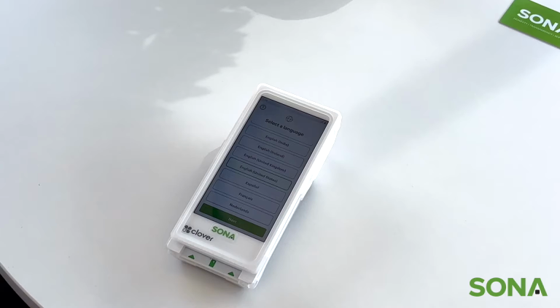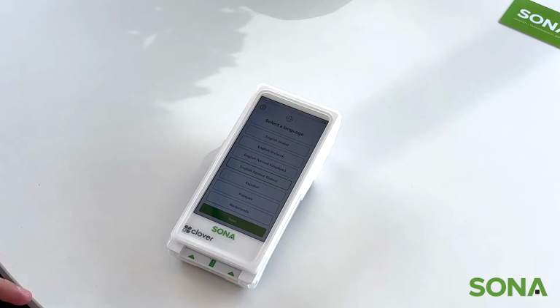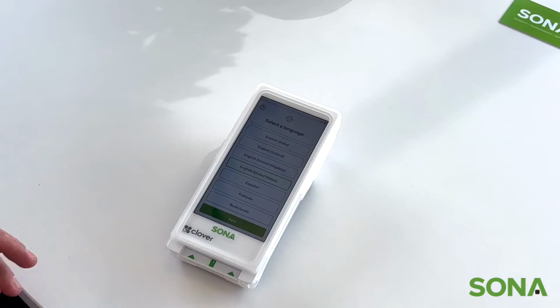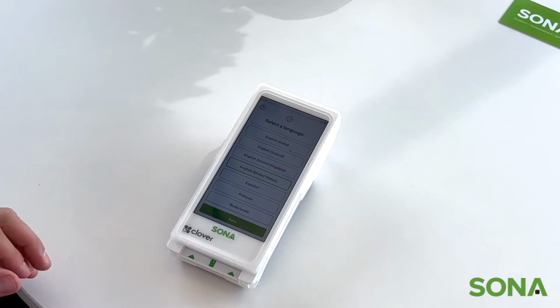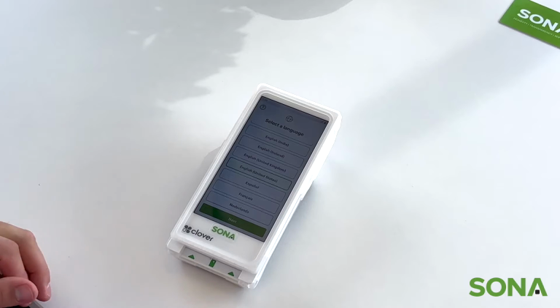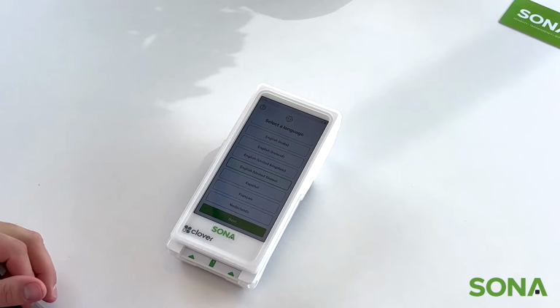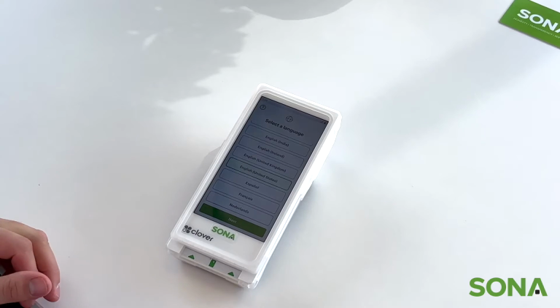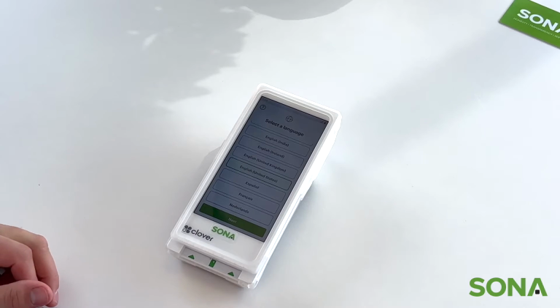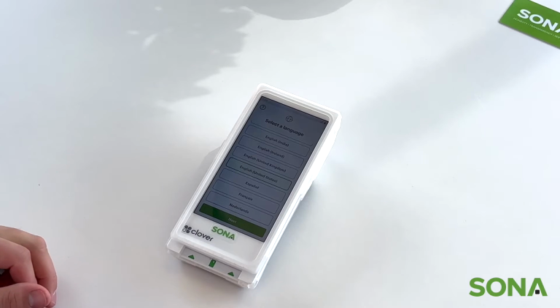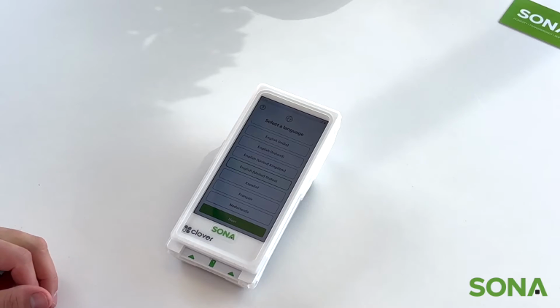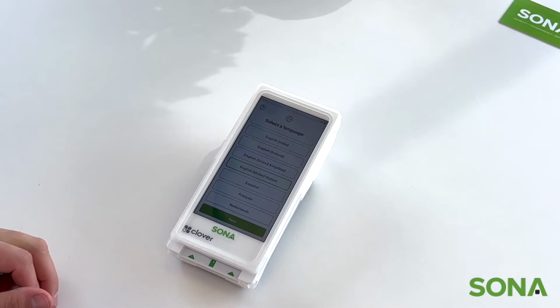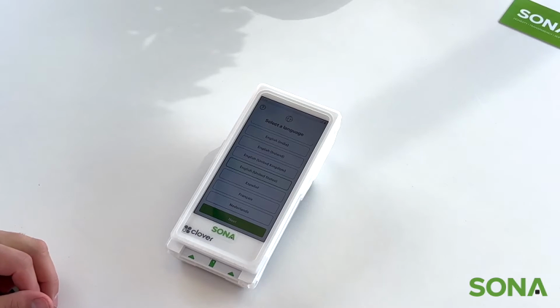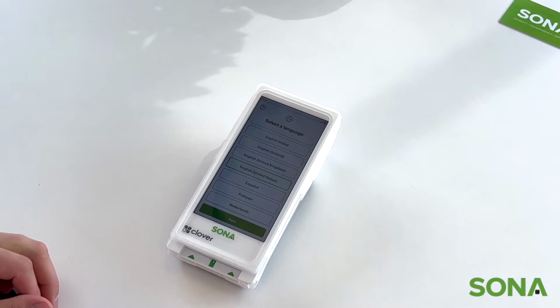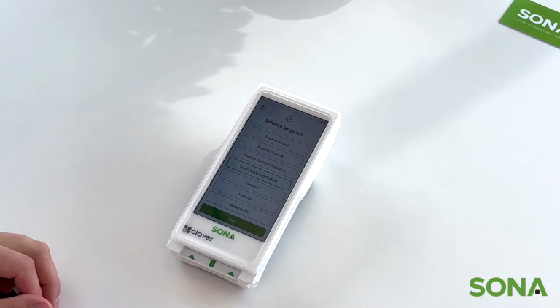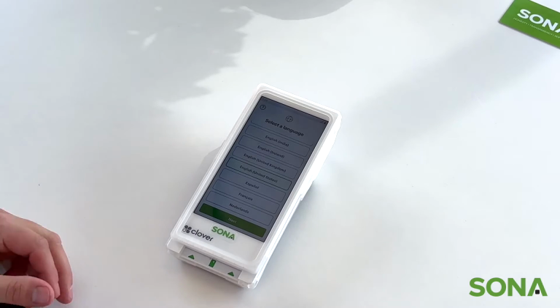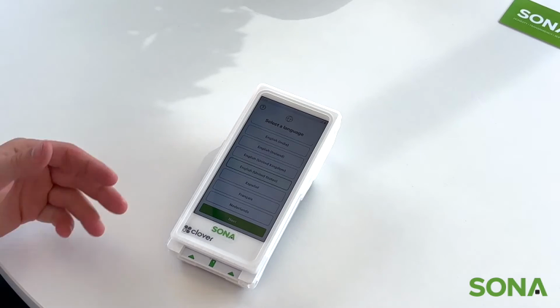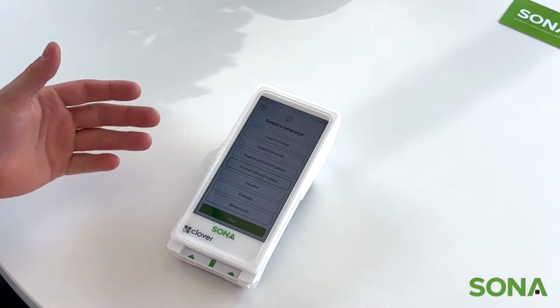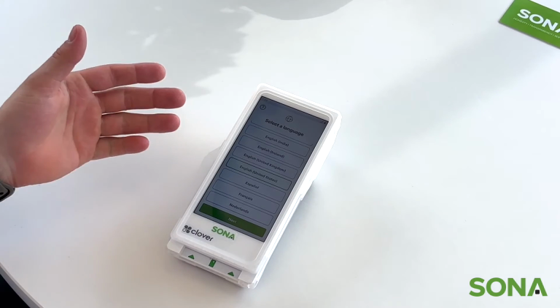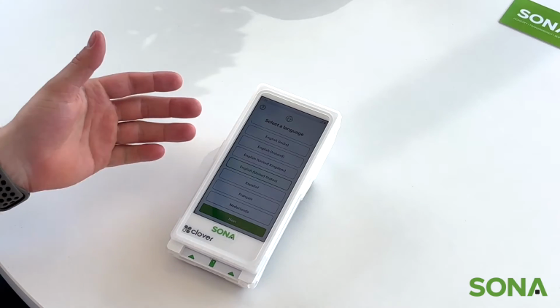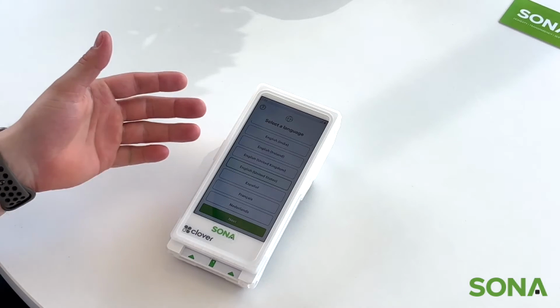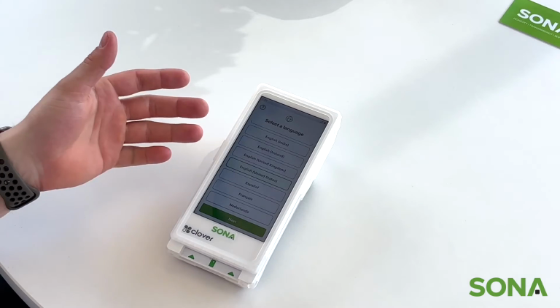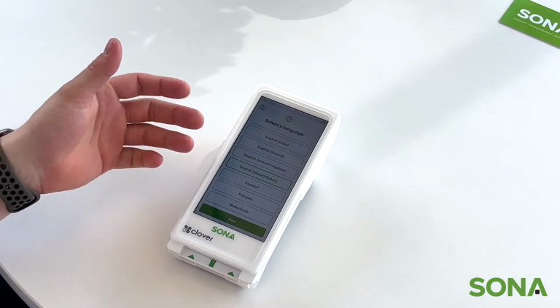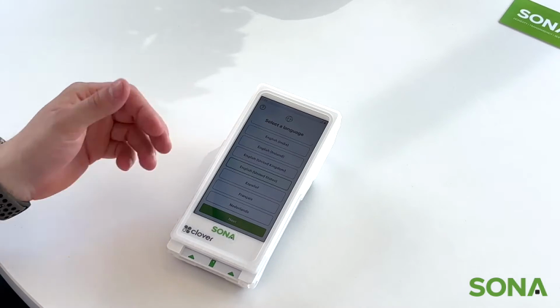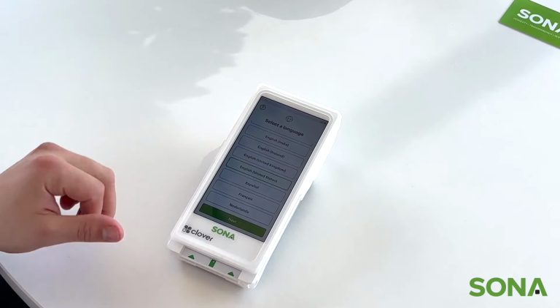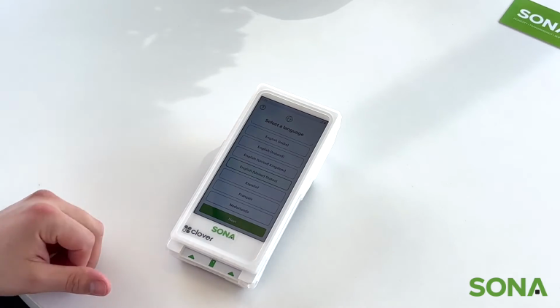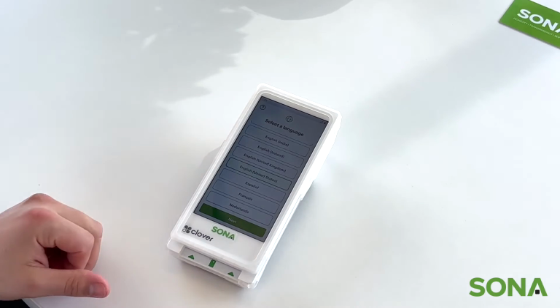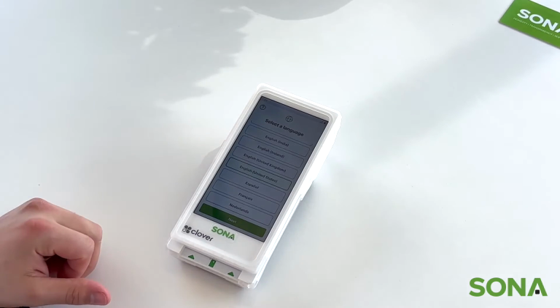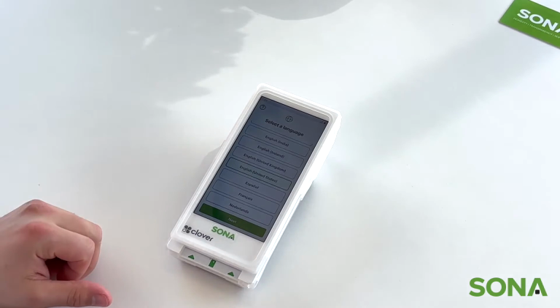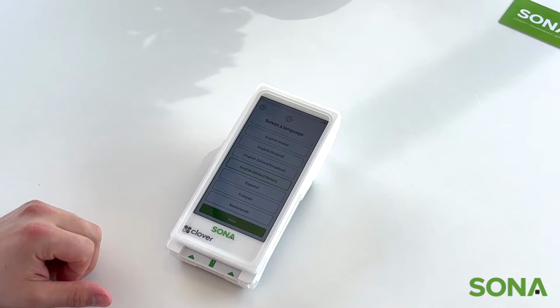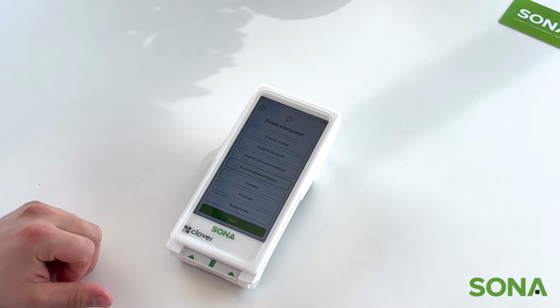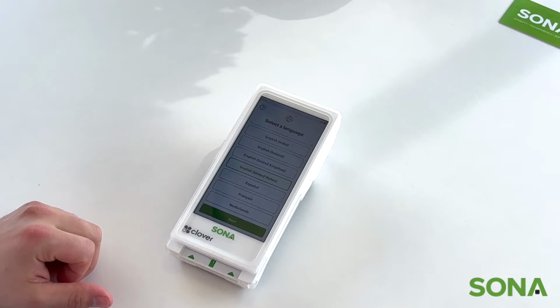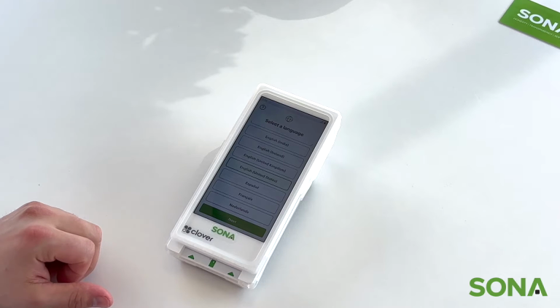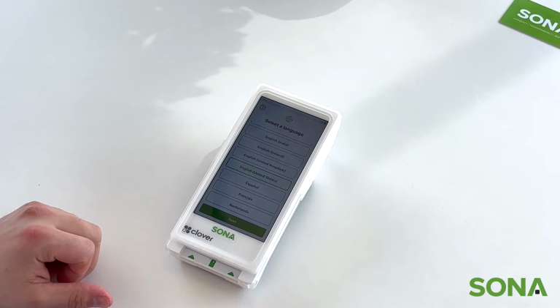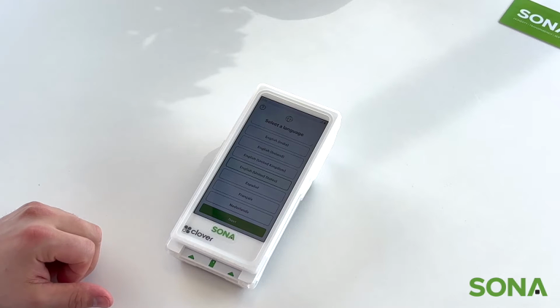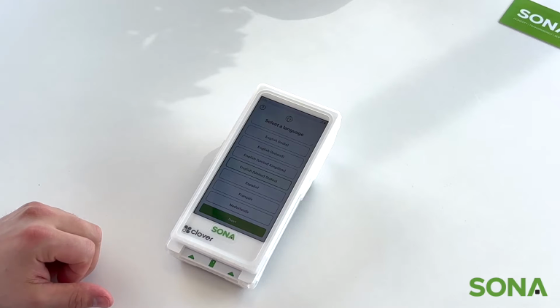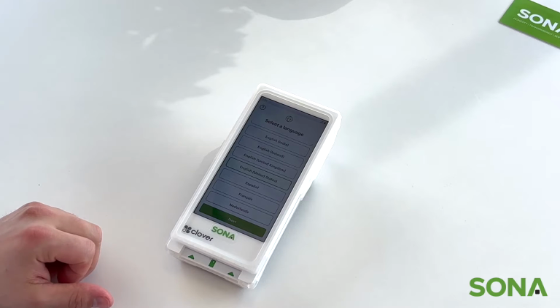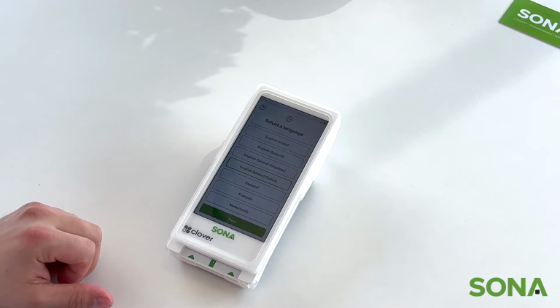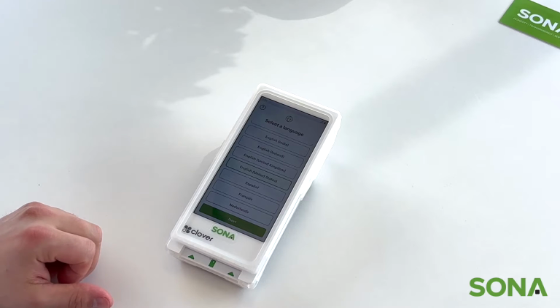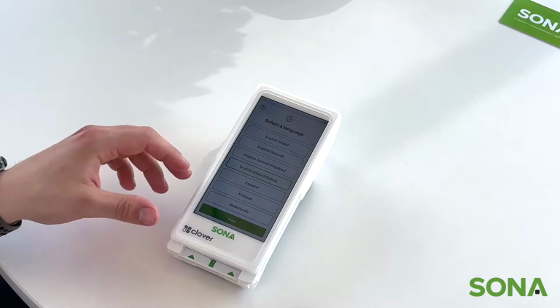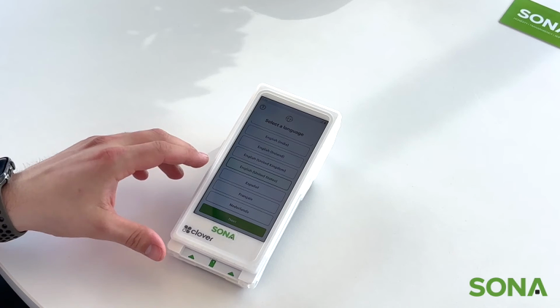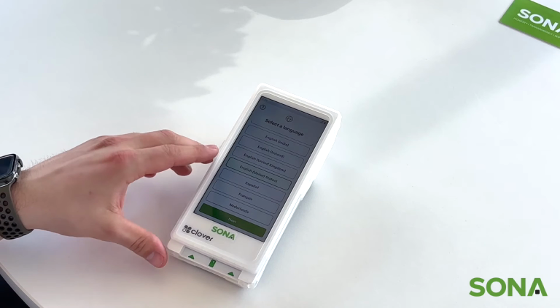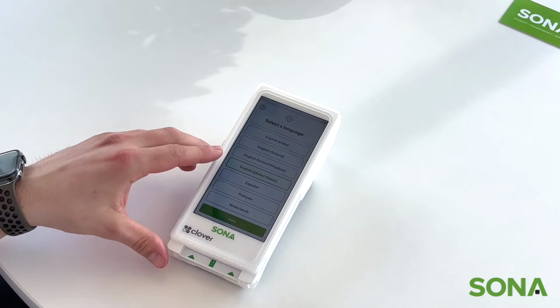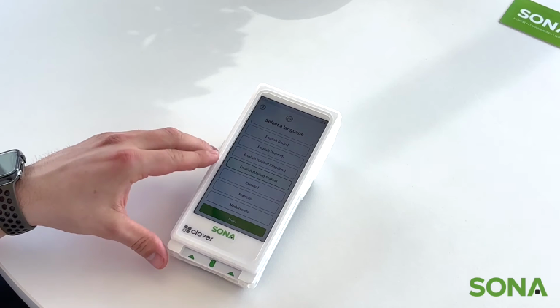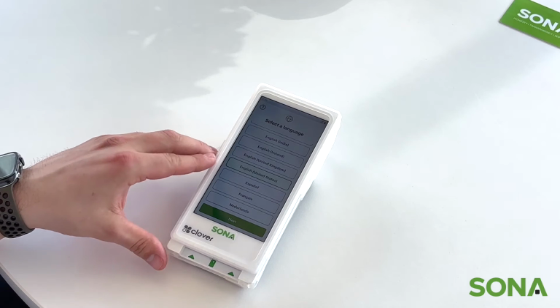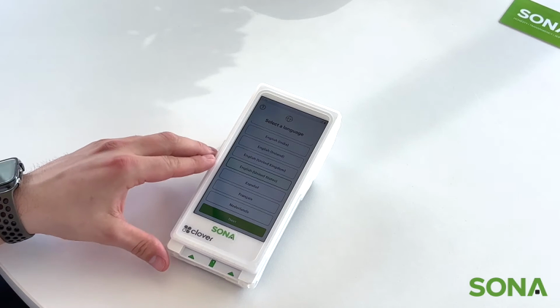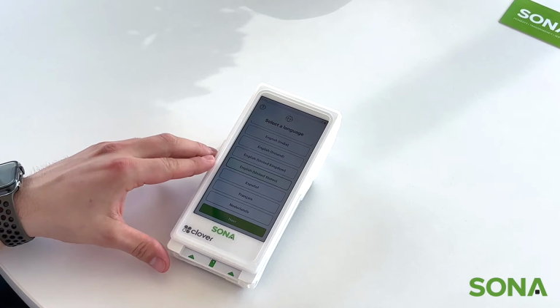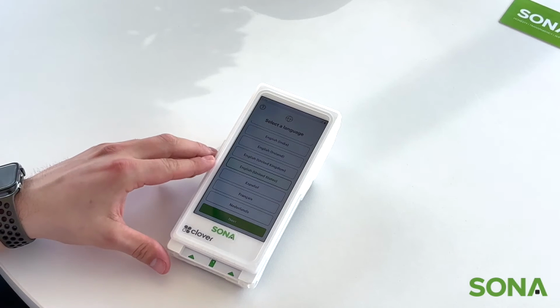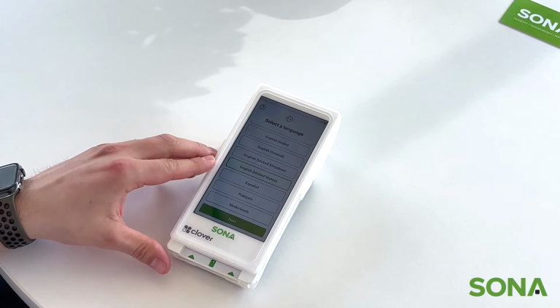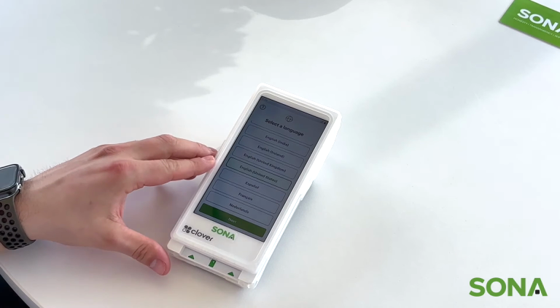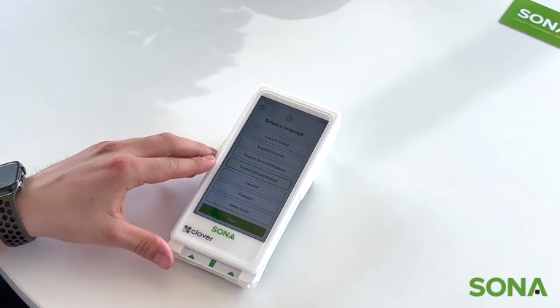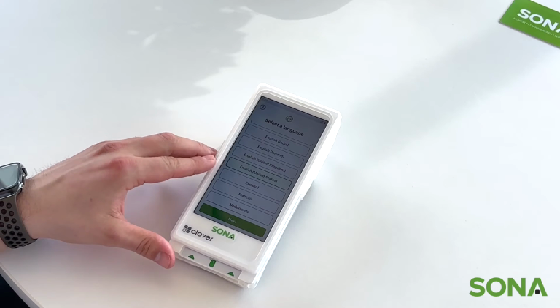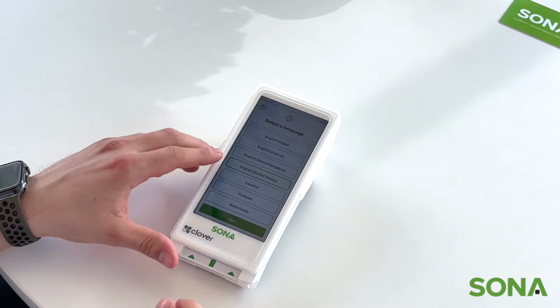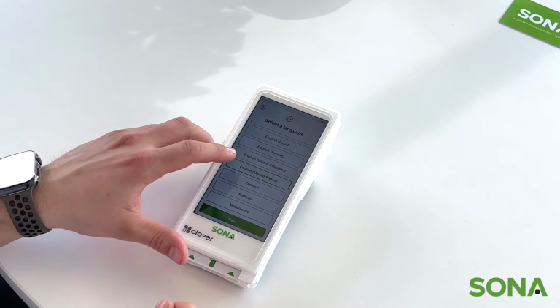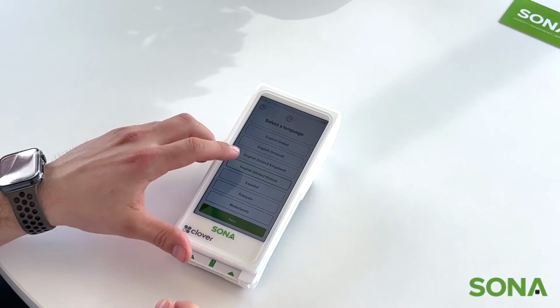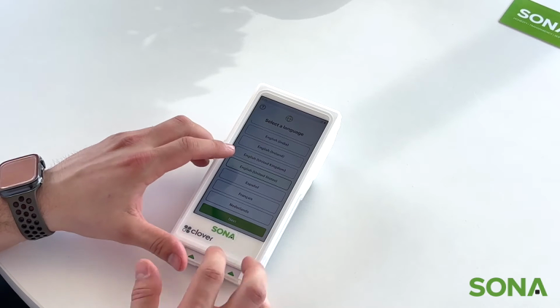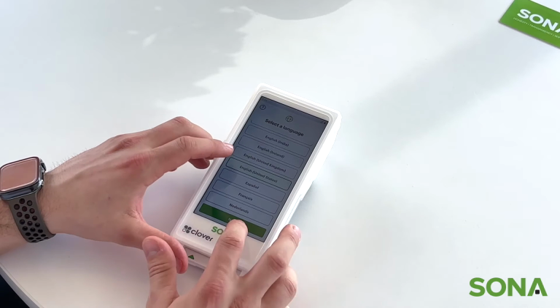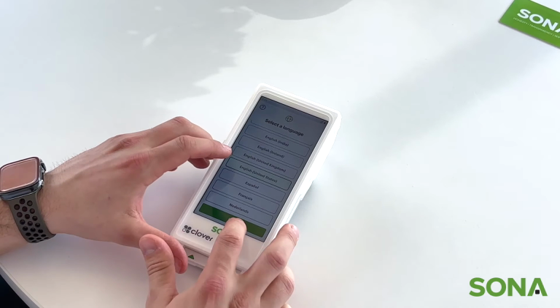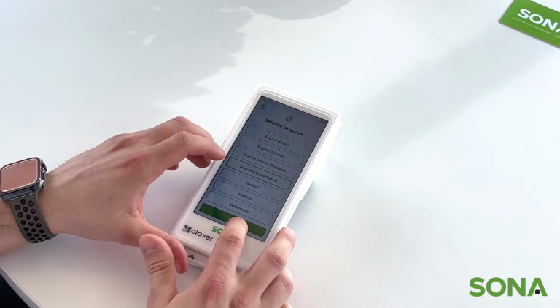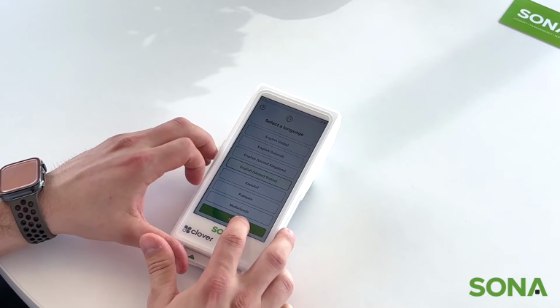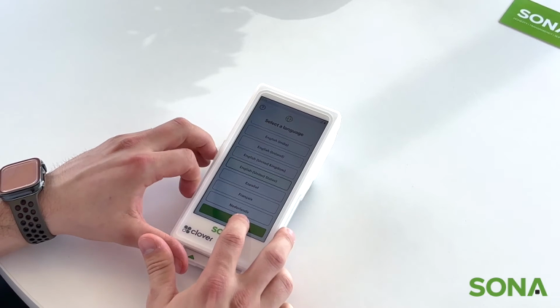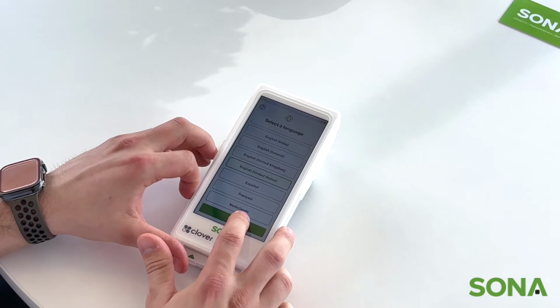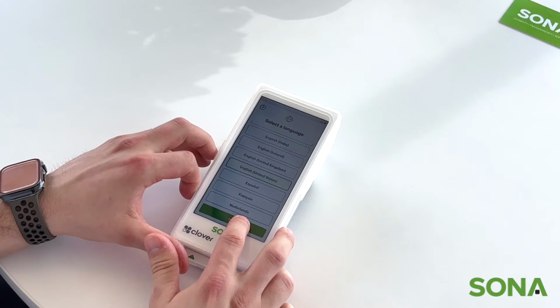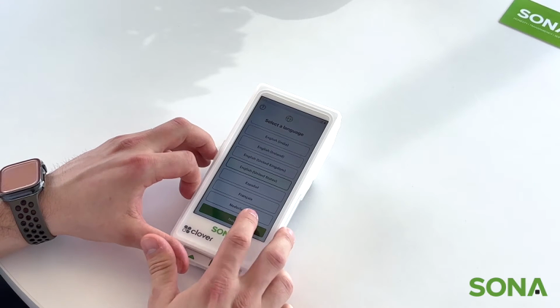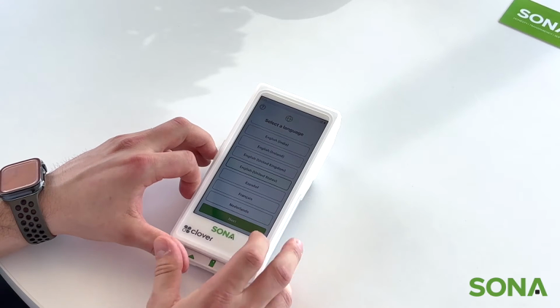So now after it's turned on, we're going to be taken to the language page — just select English United States and click next.